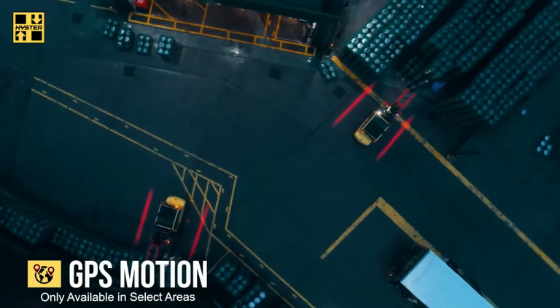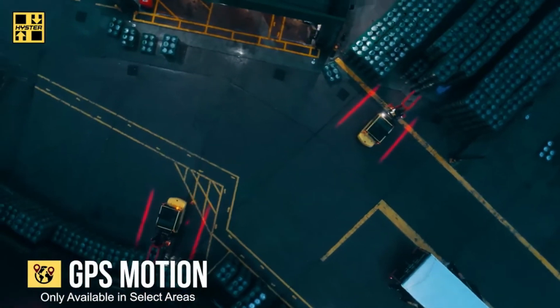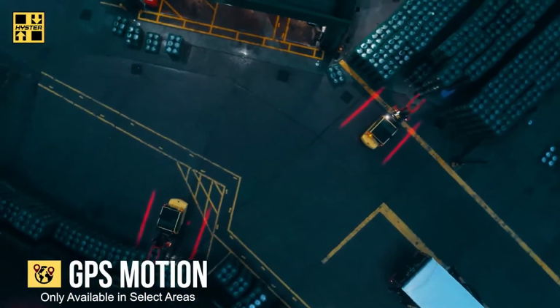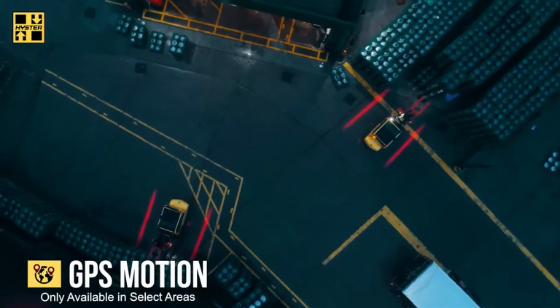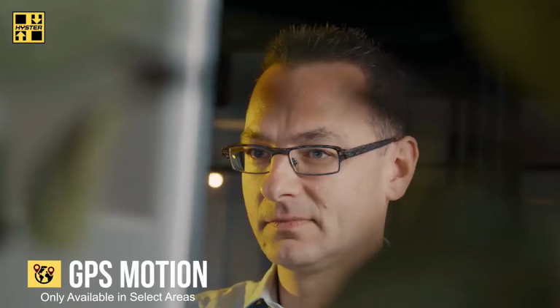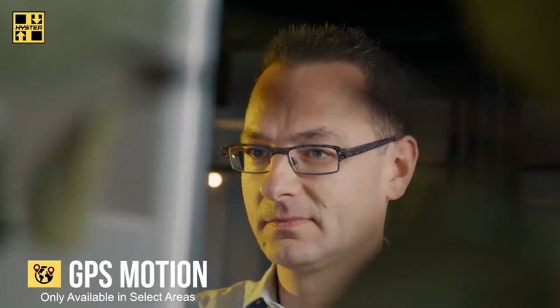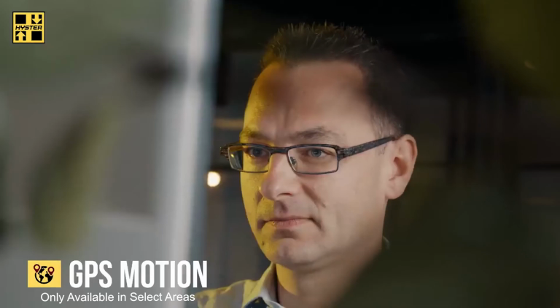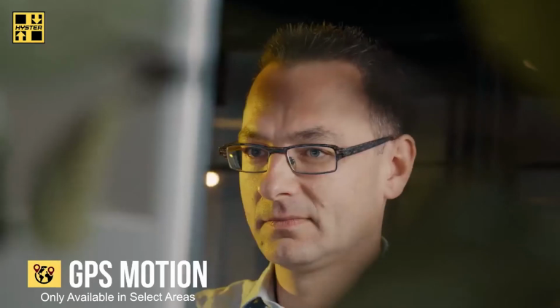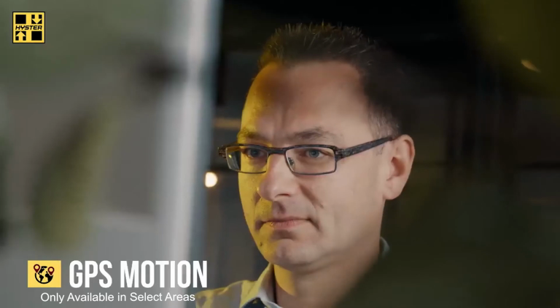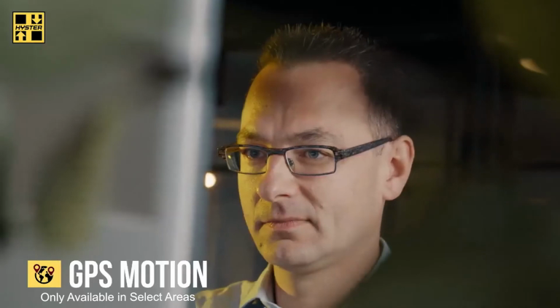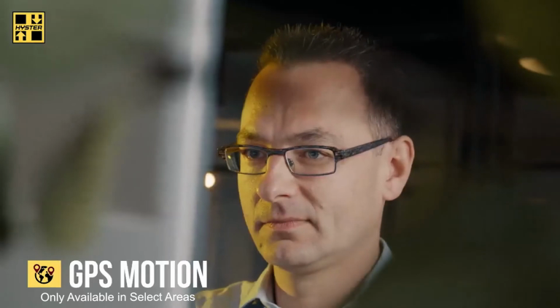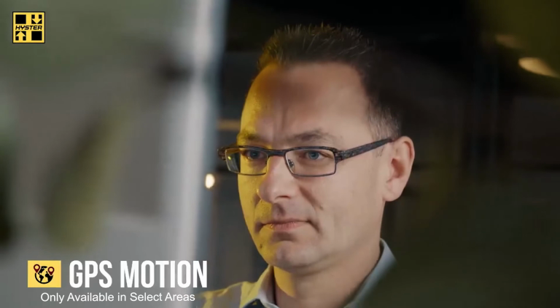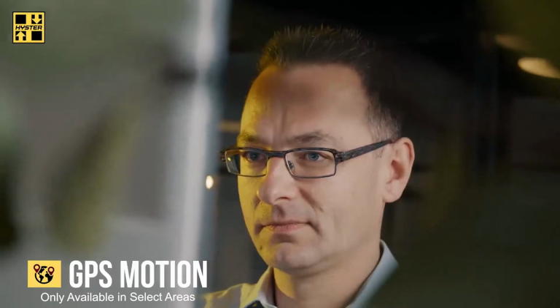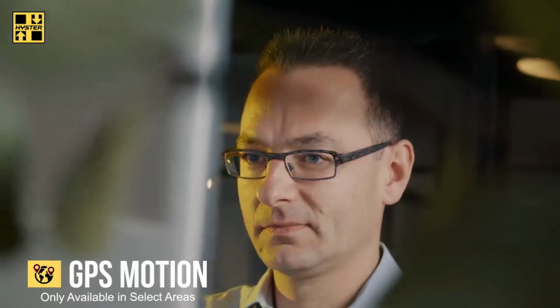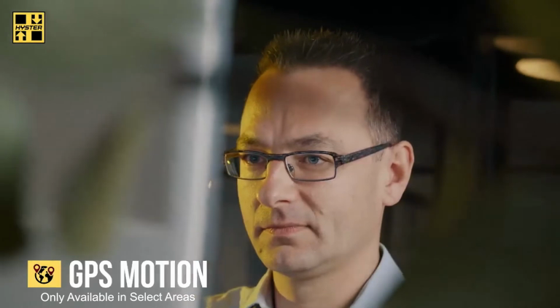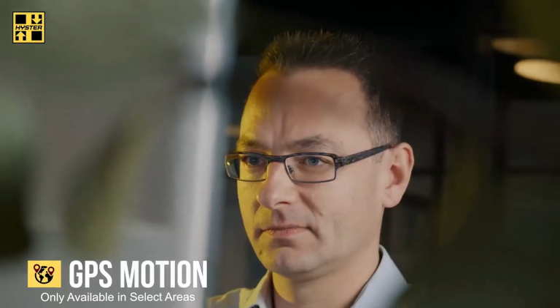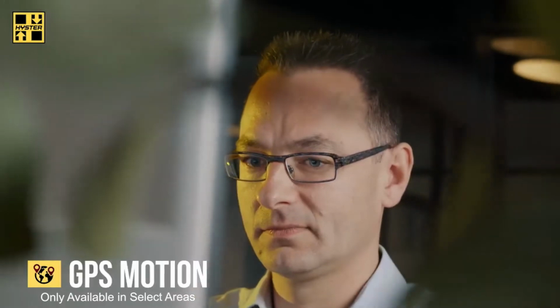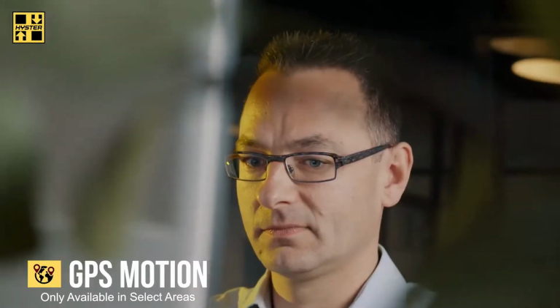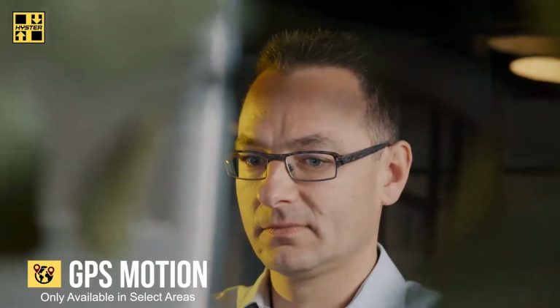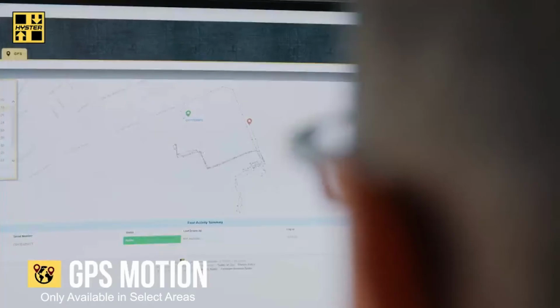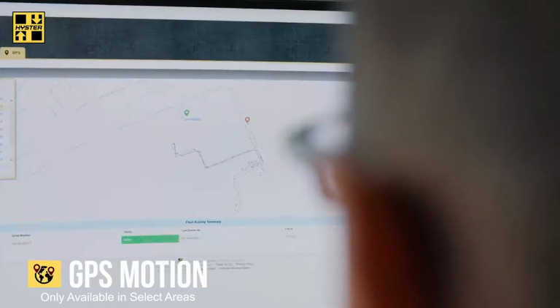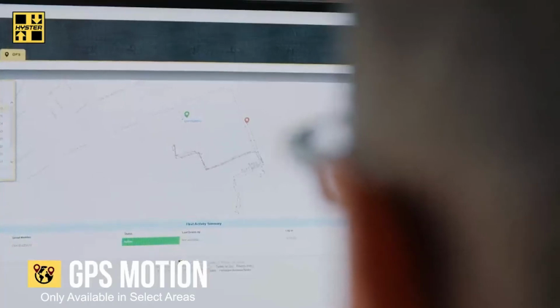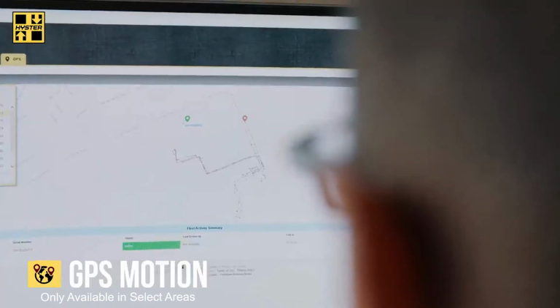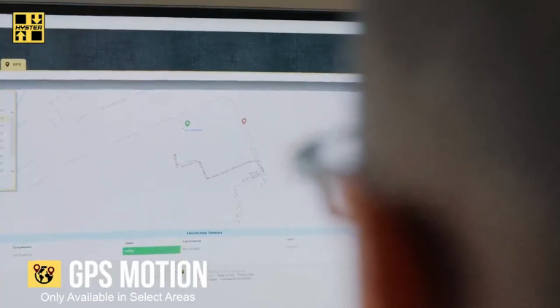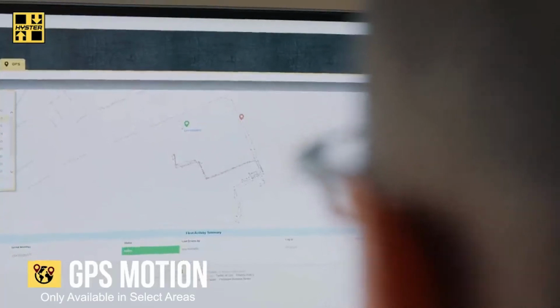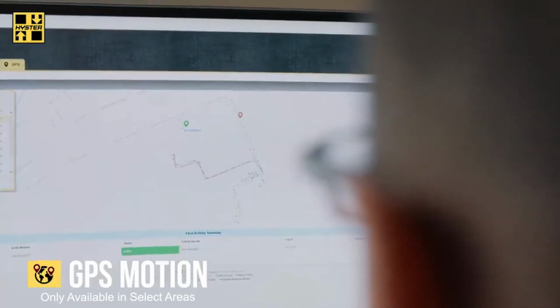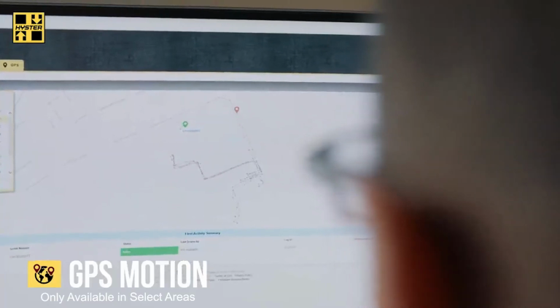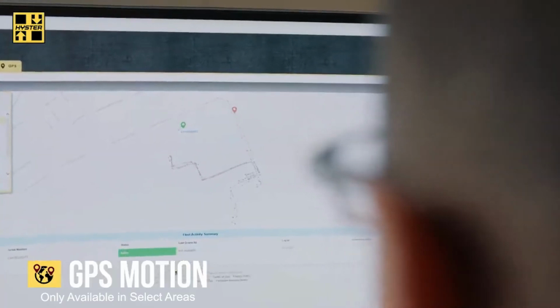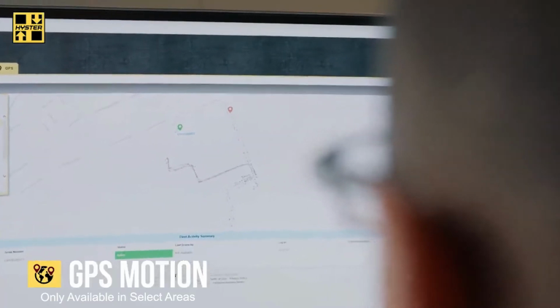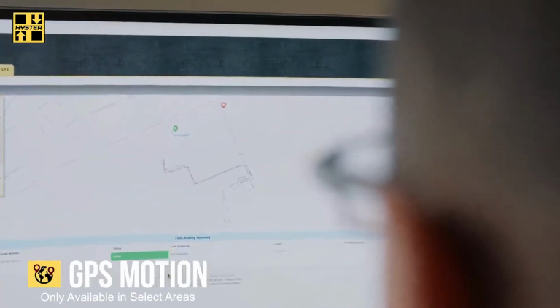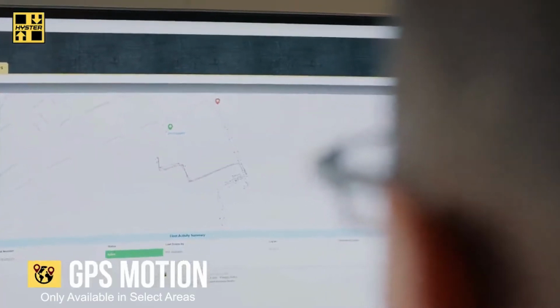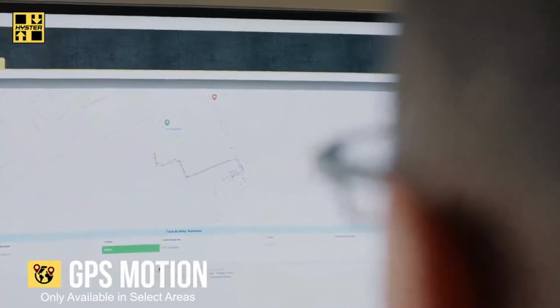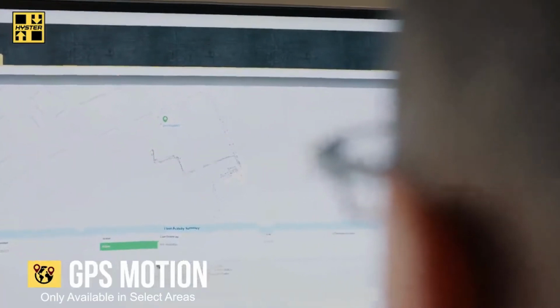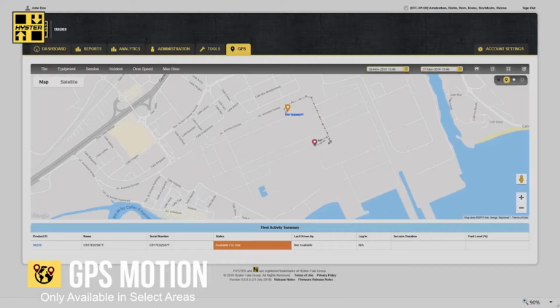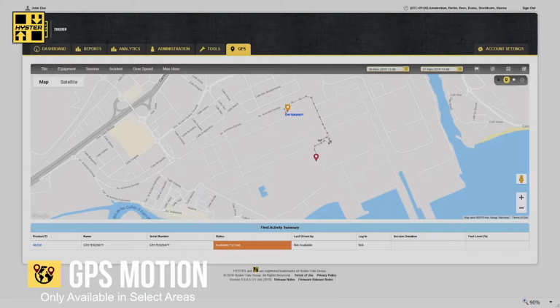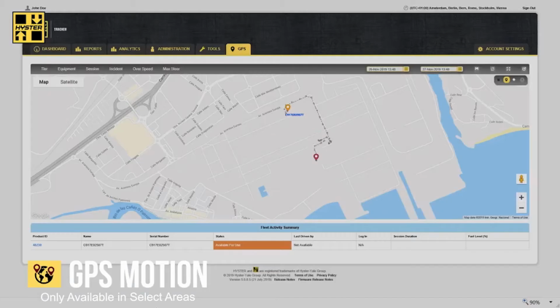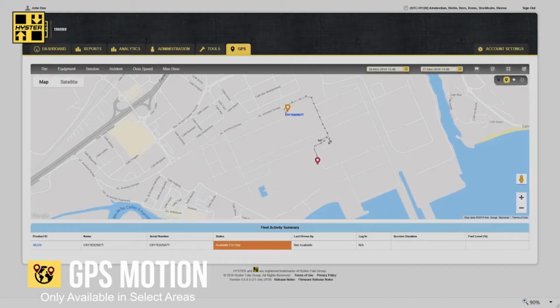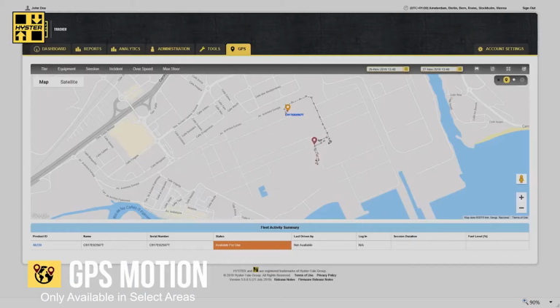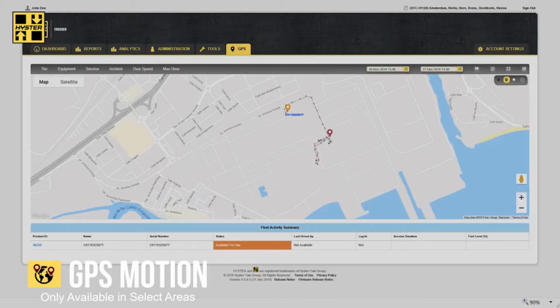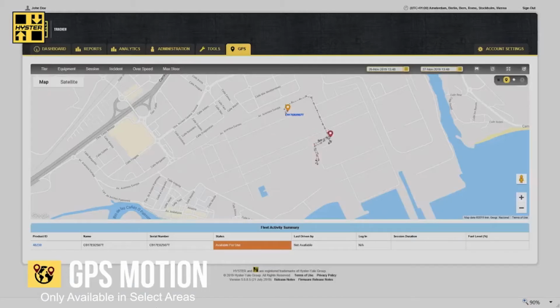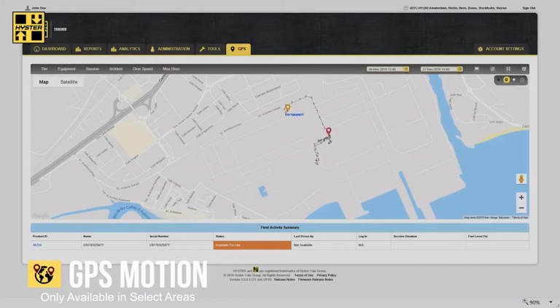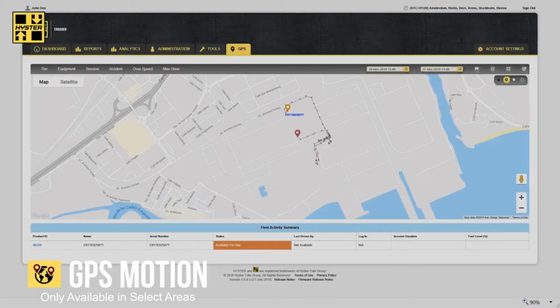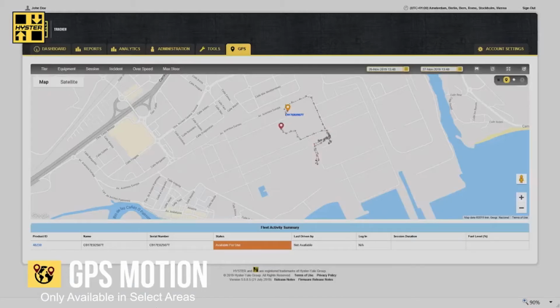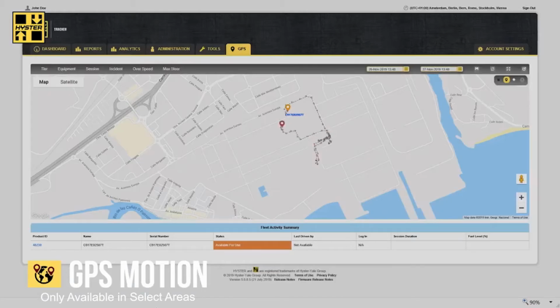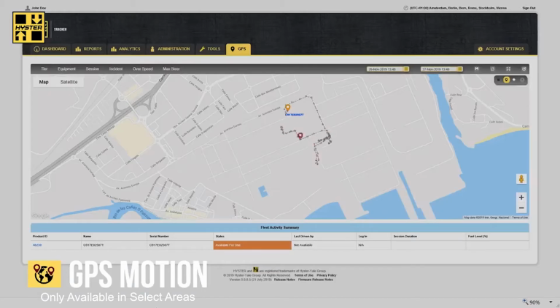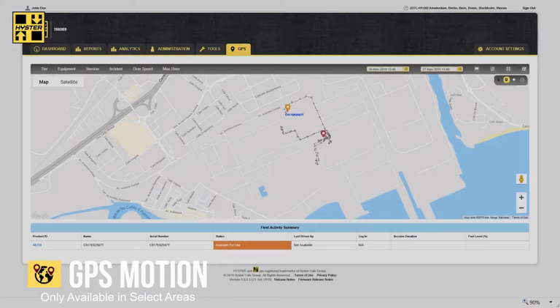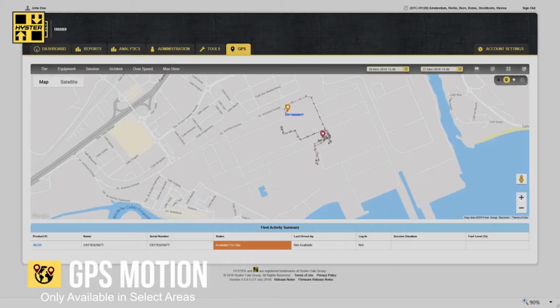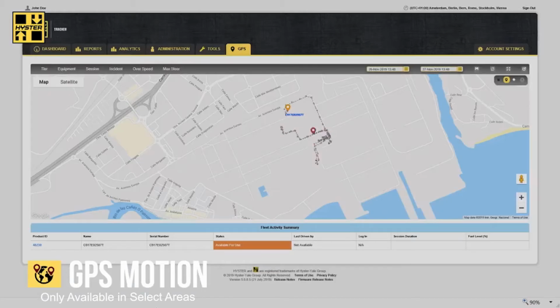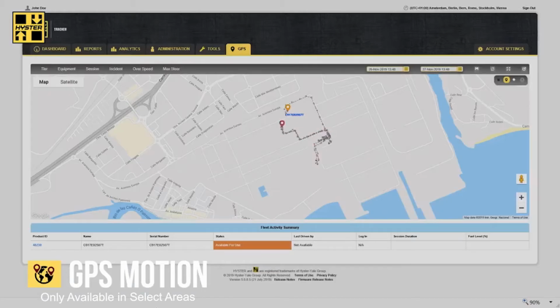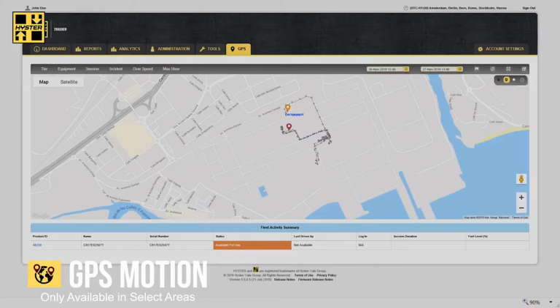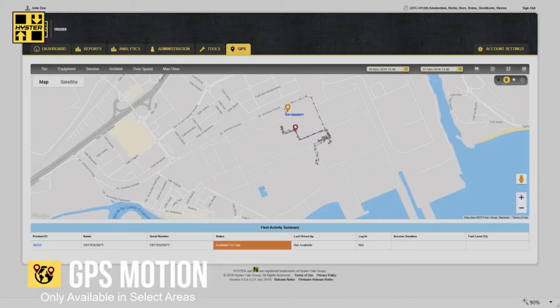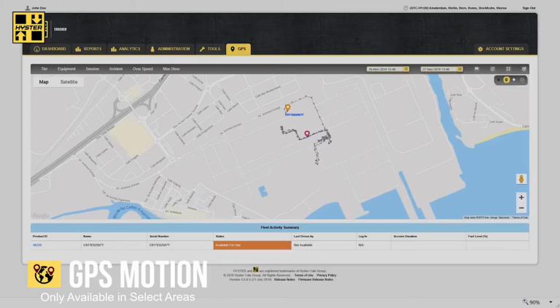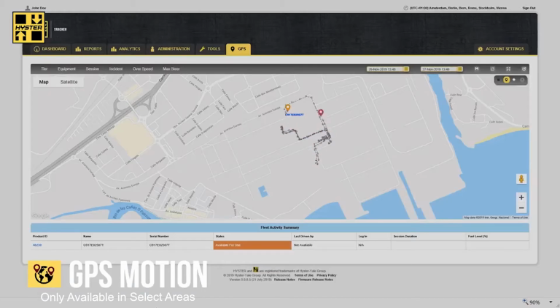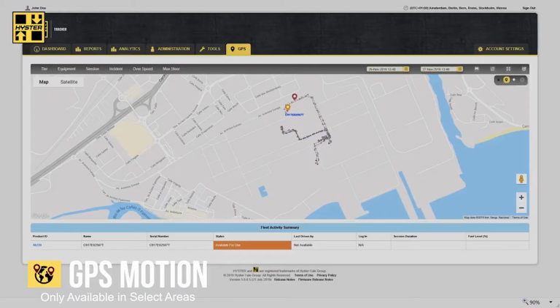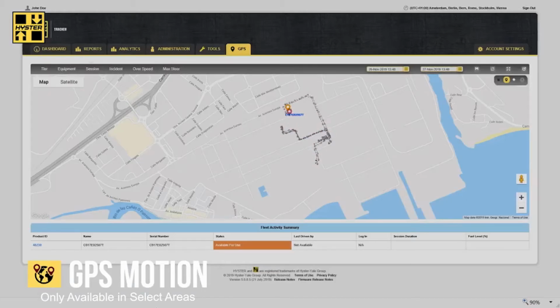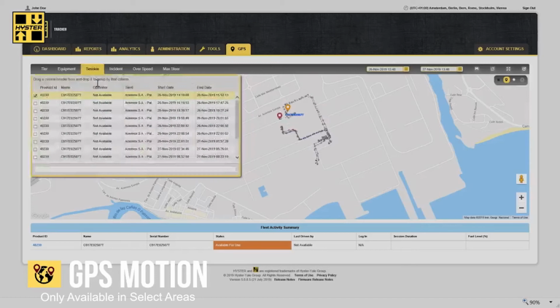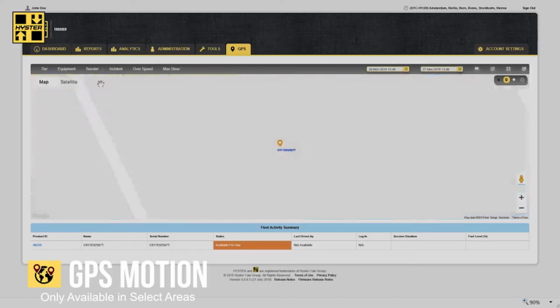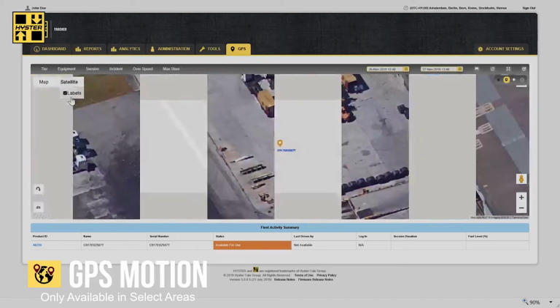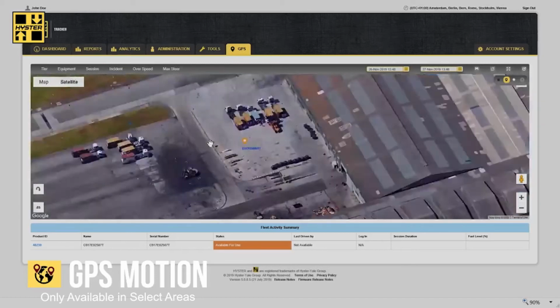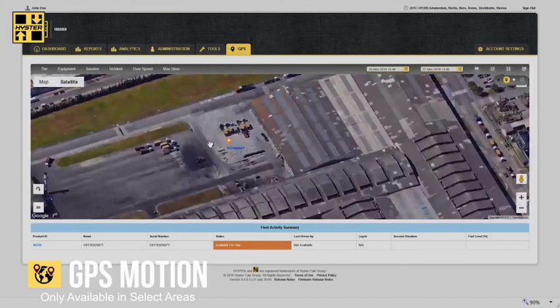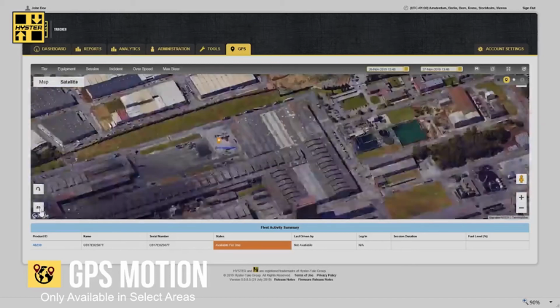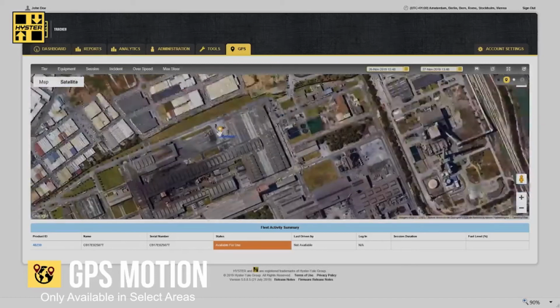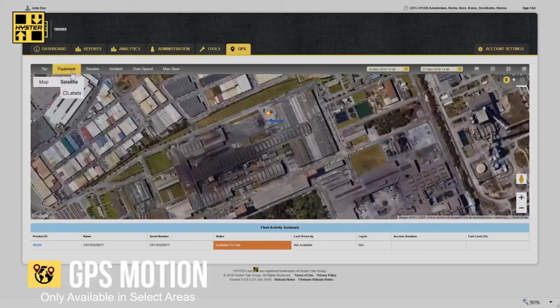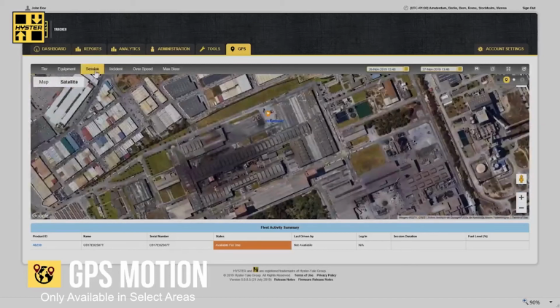GPS motion plots equipment movement on a map by consistently tracking location, timestamps, and speed.